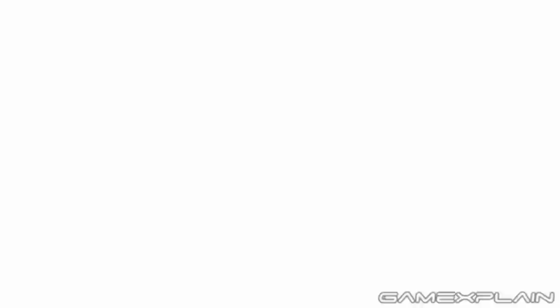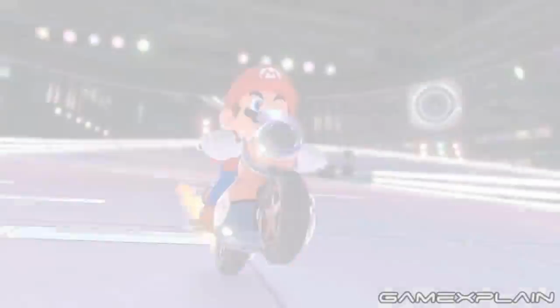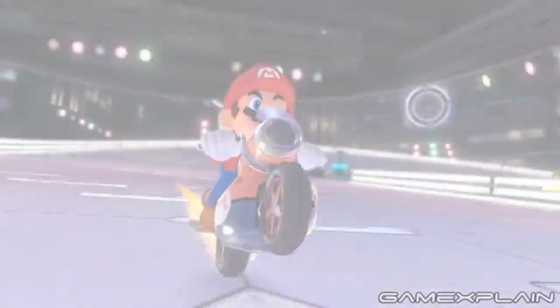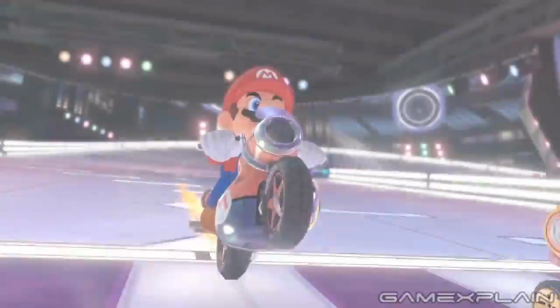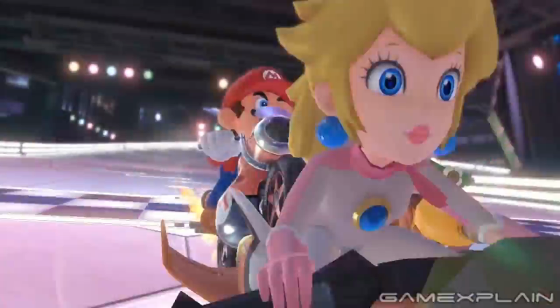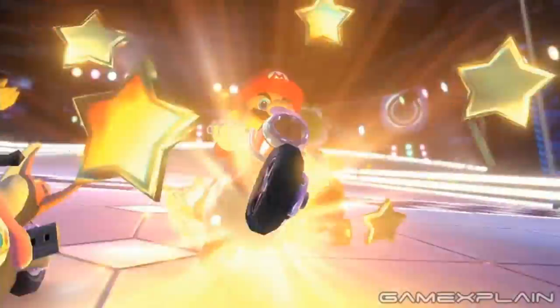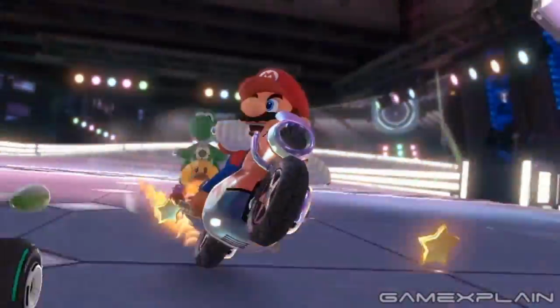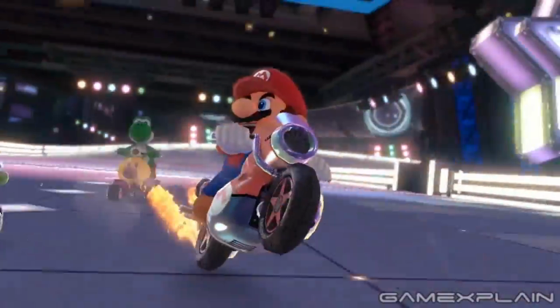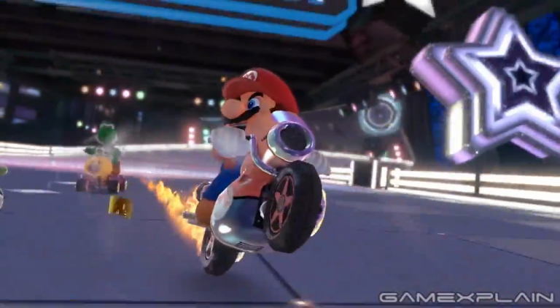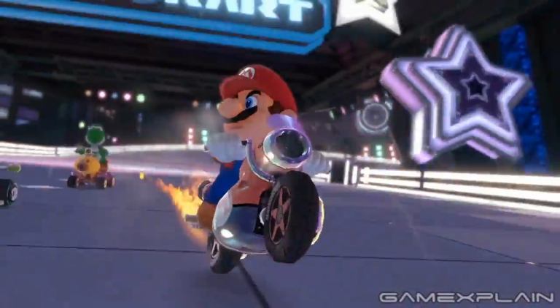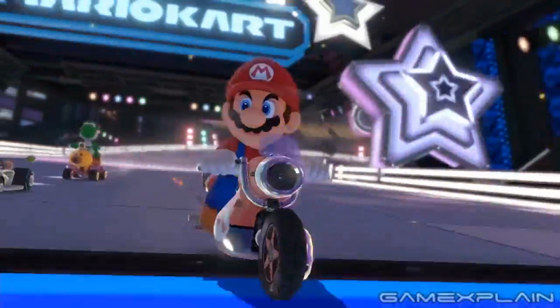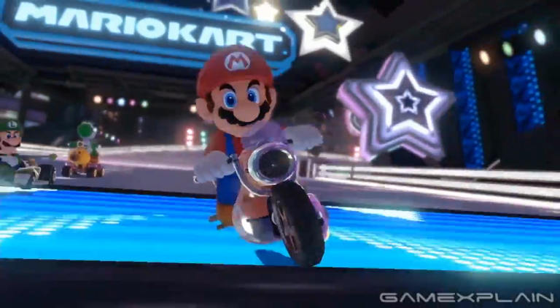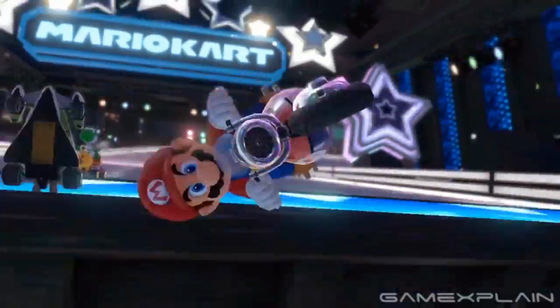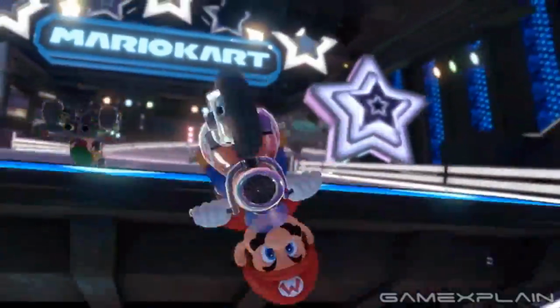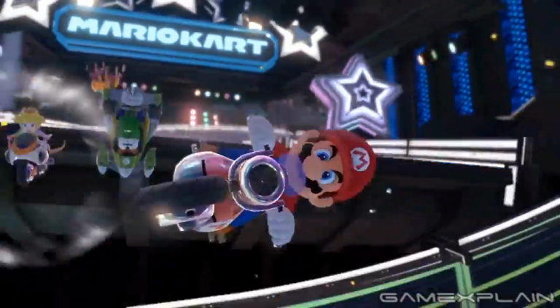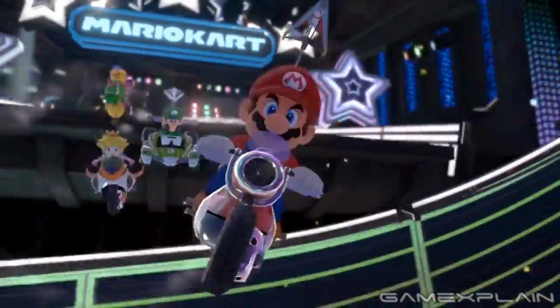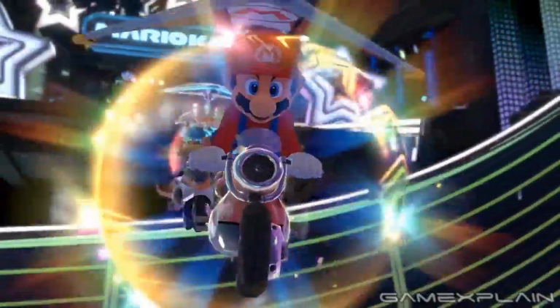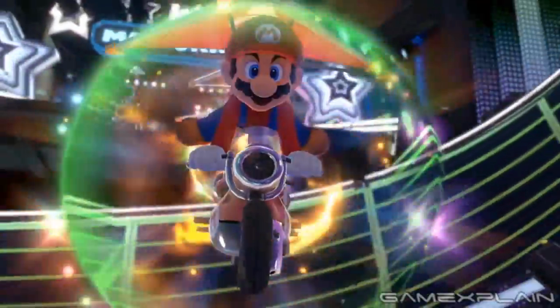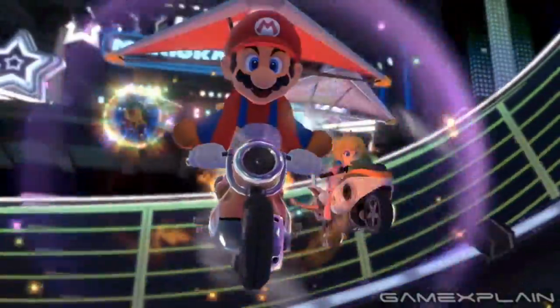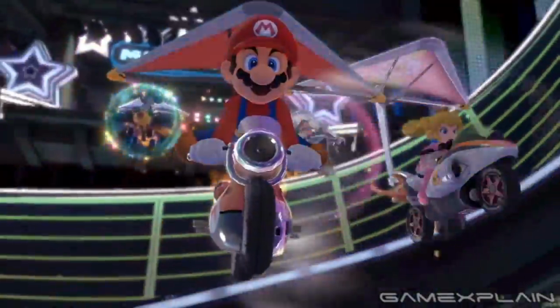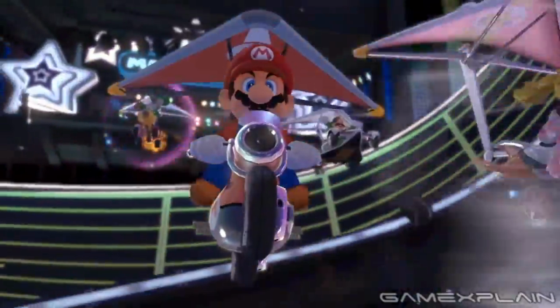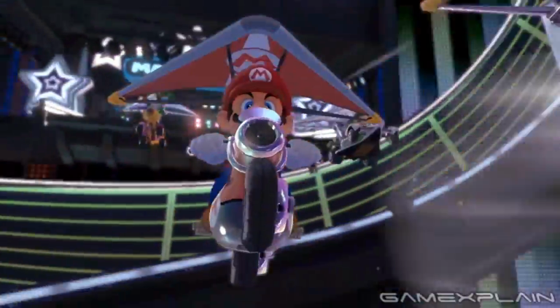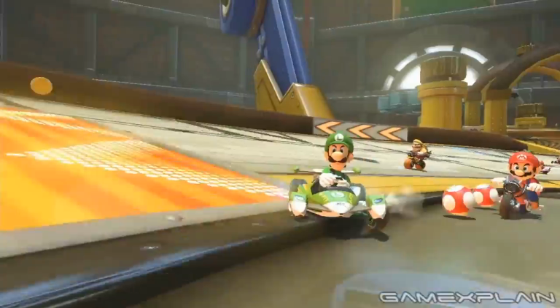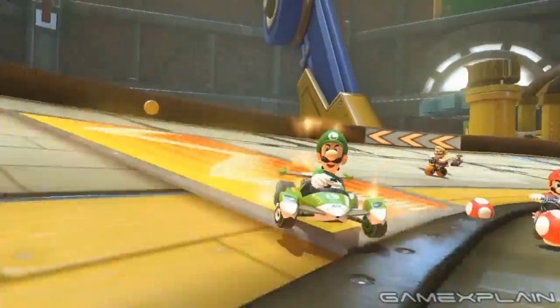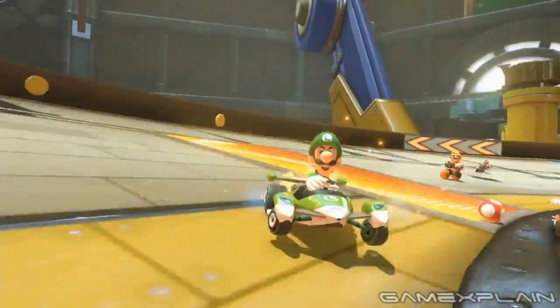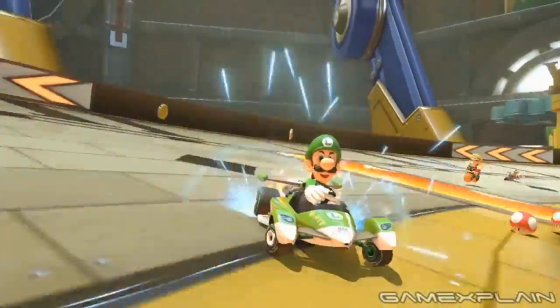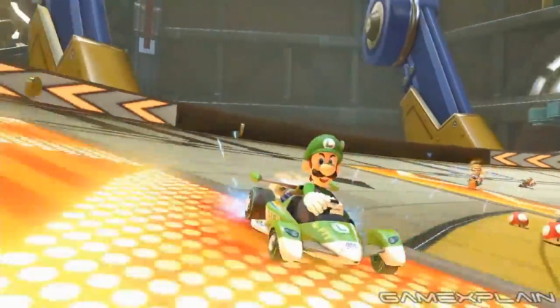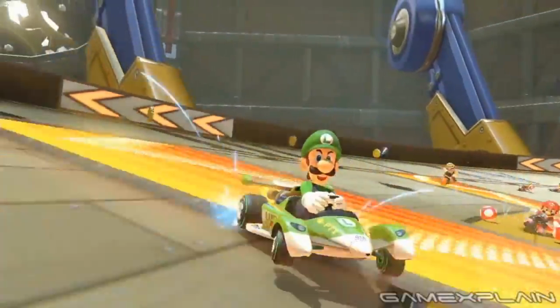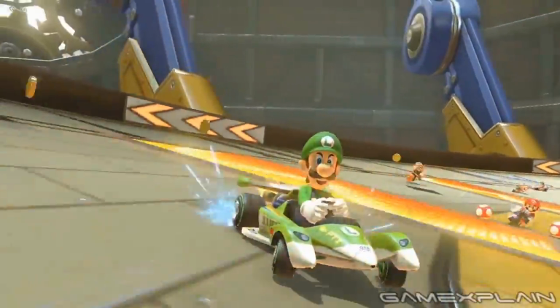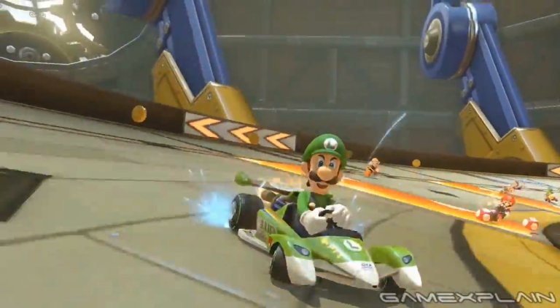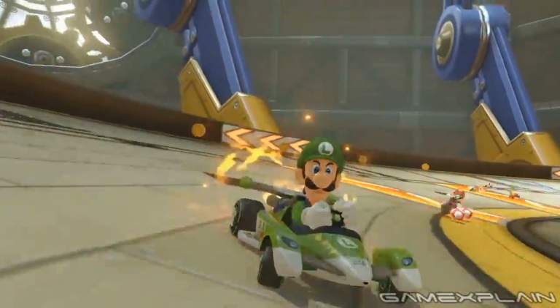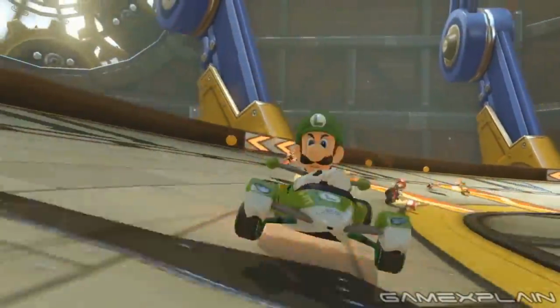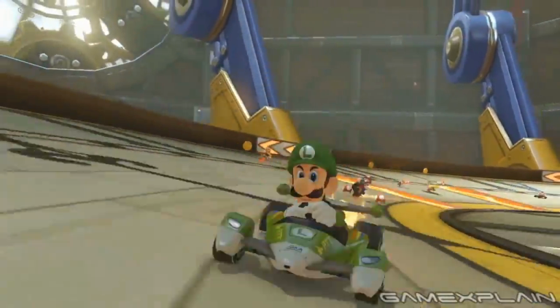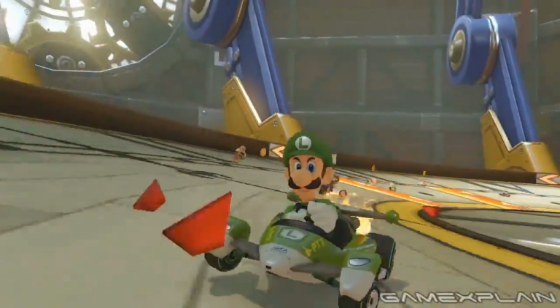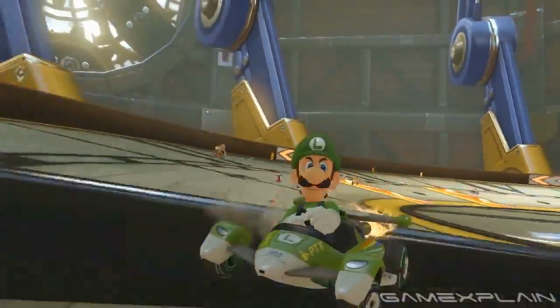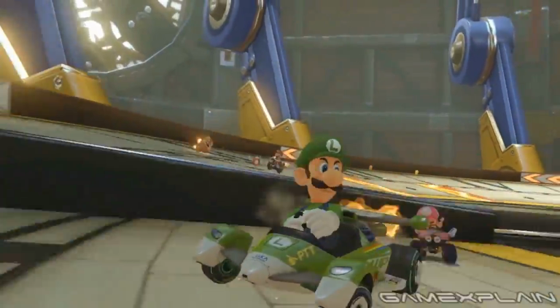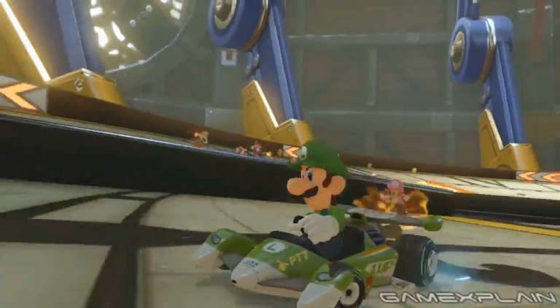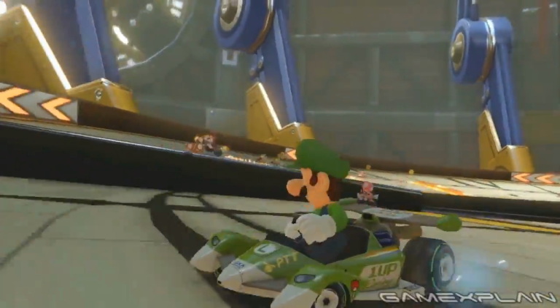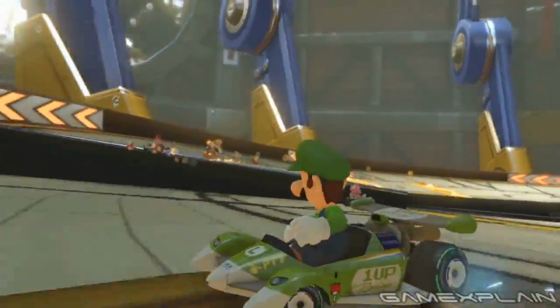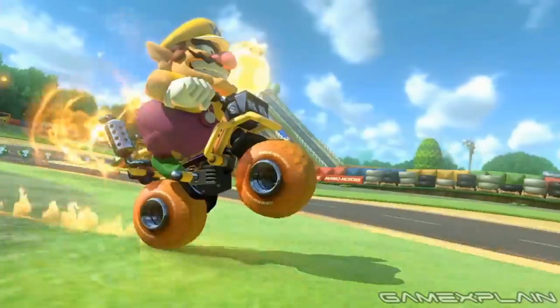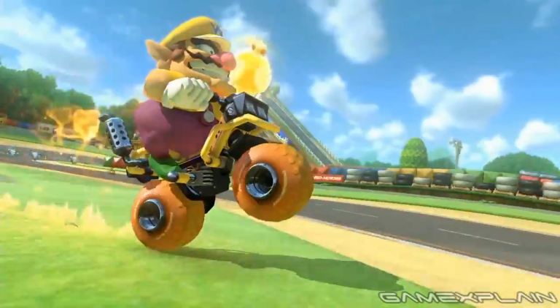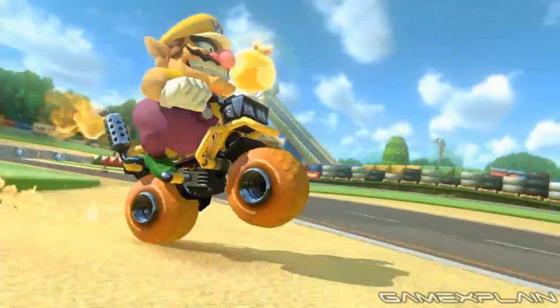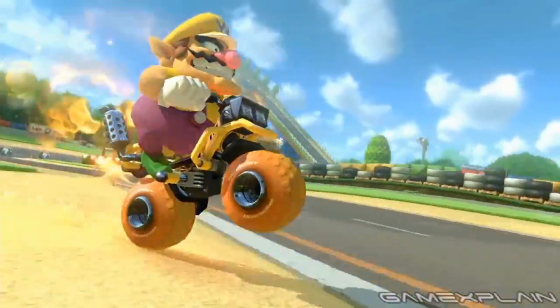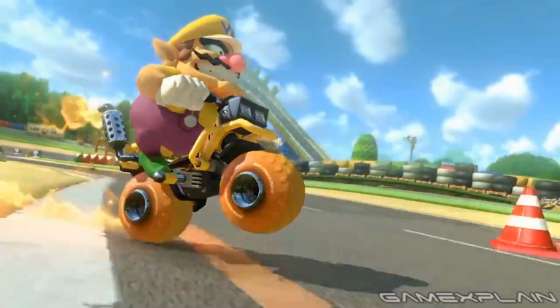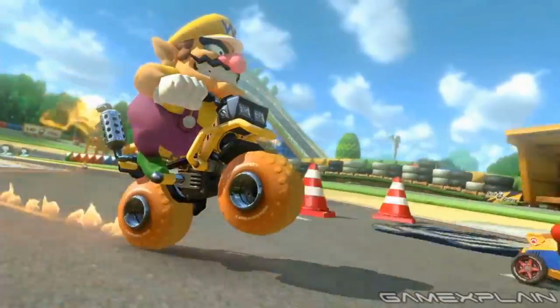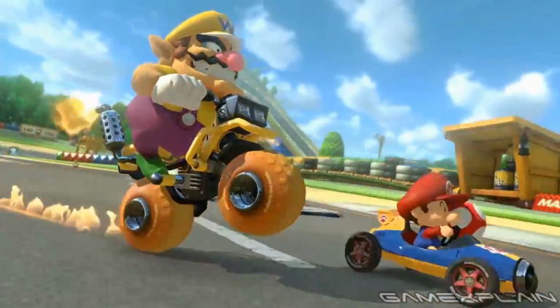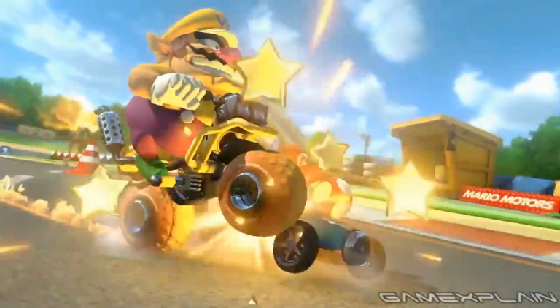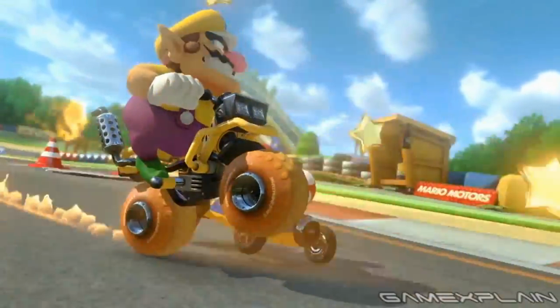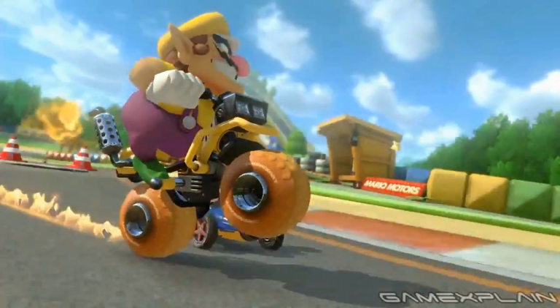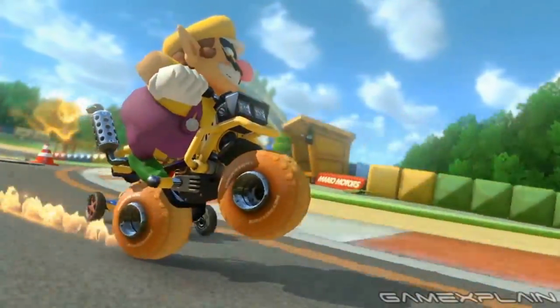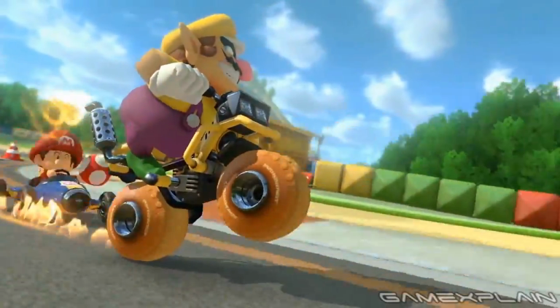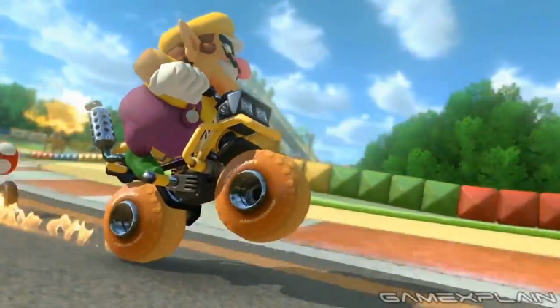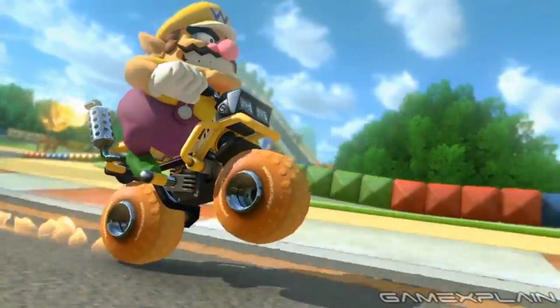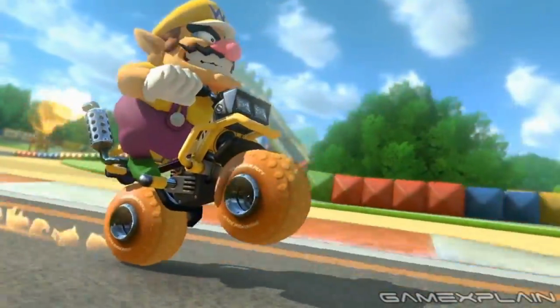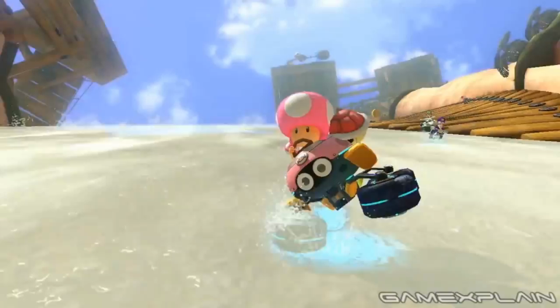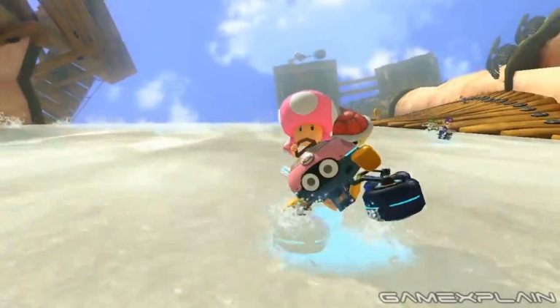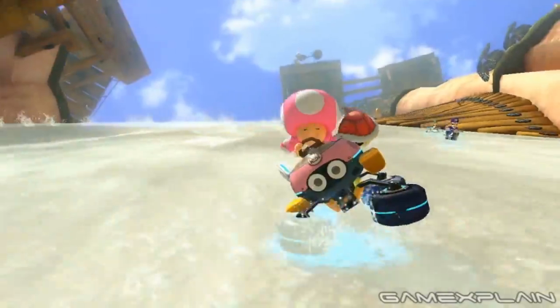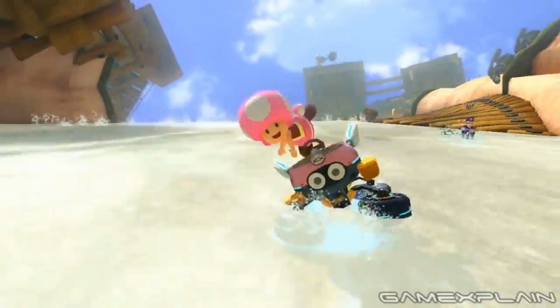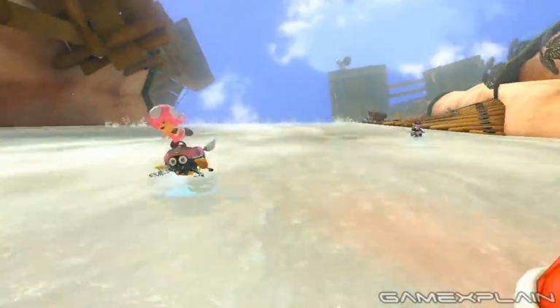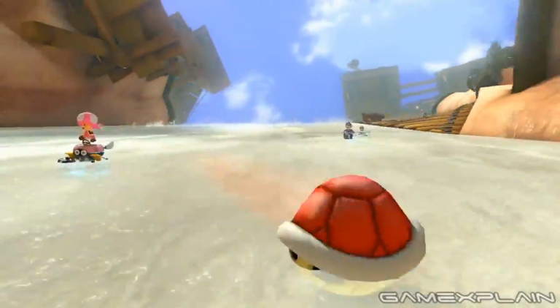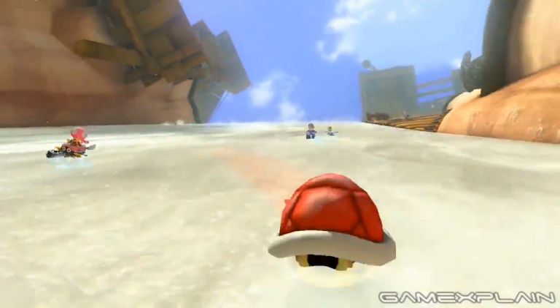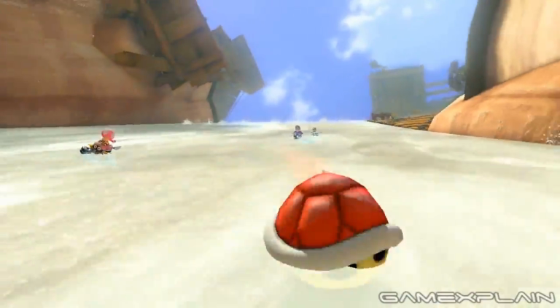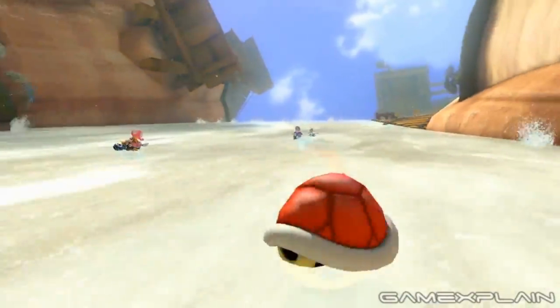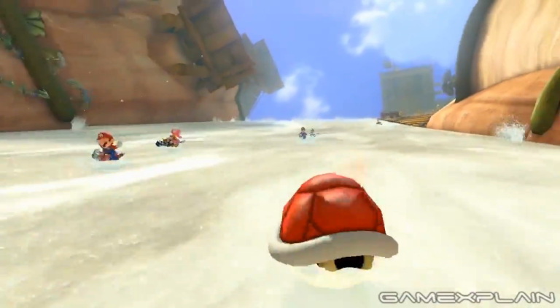And there you have it, our chronological trailer of Mario Kart 8. For more details on how we made this and other things in the game, please make sure to check out our analysis, linked in the description below.